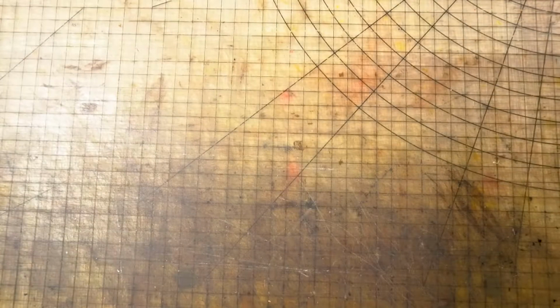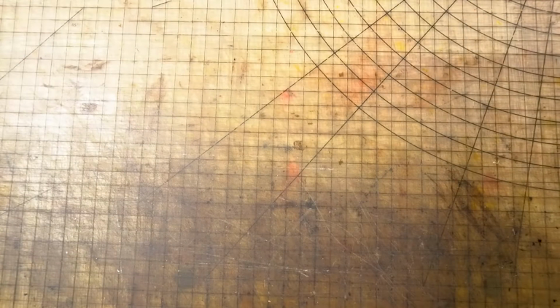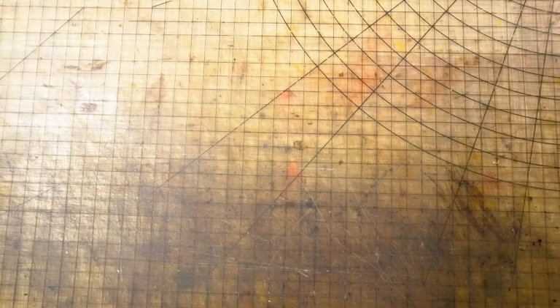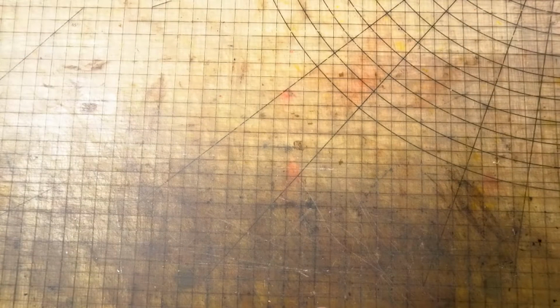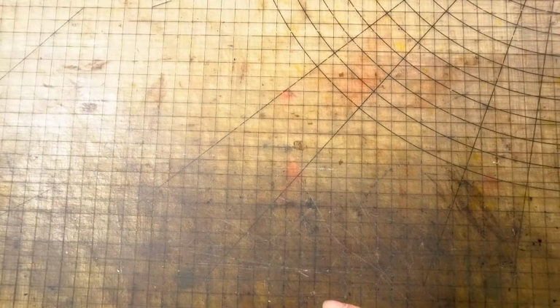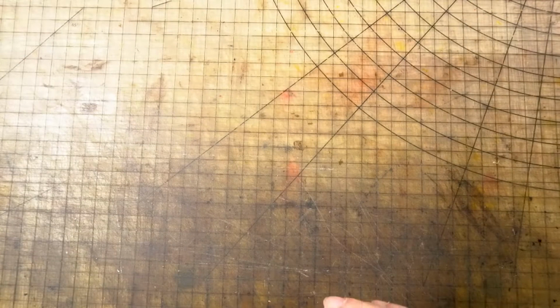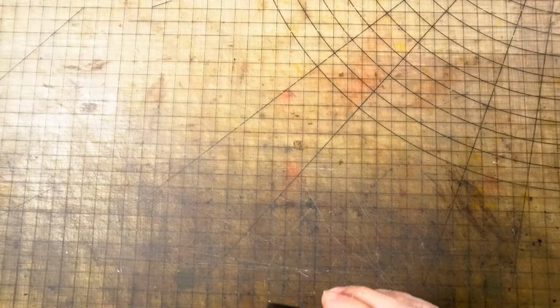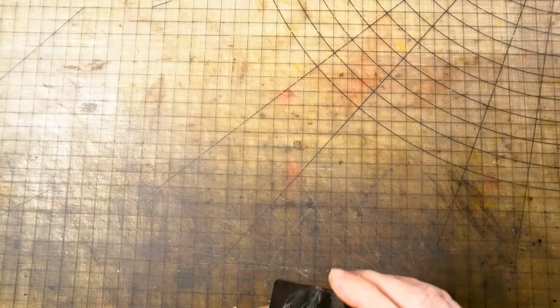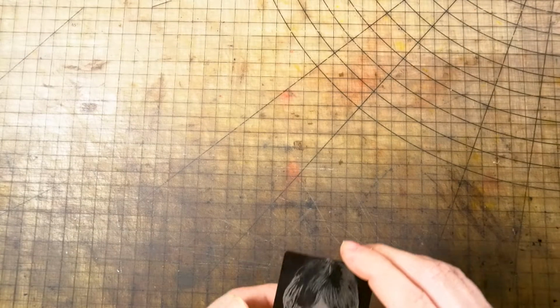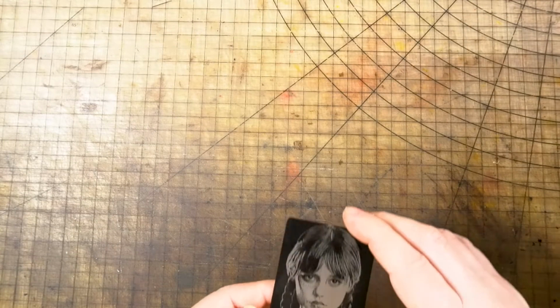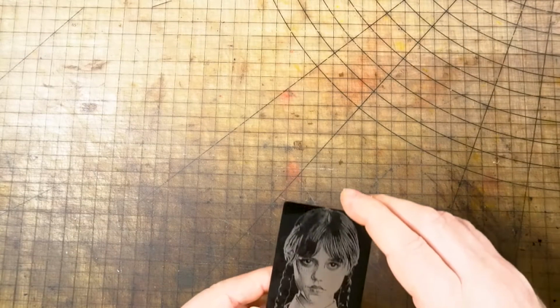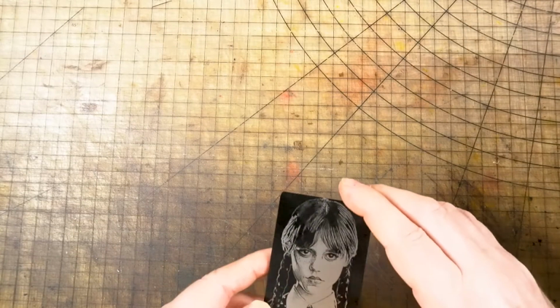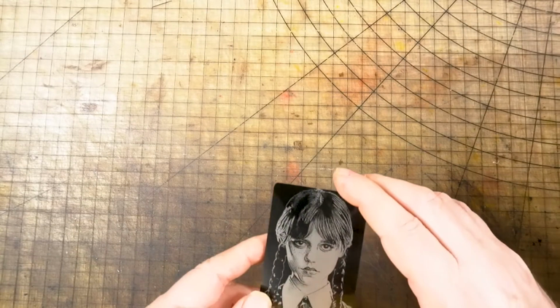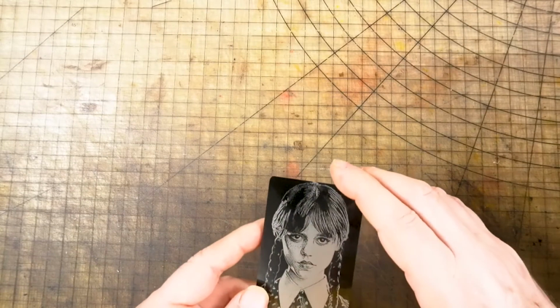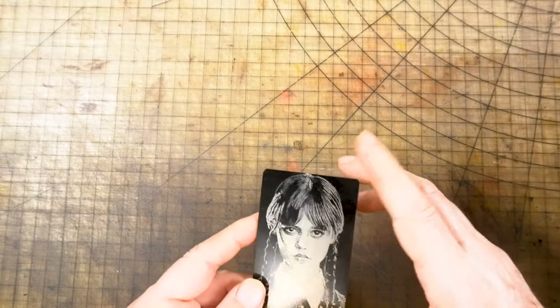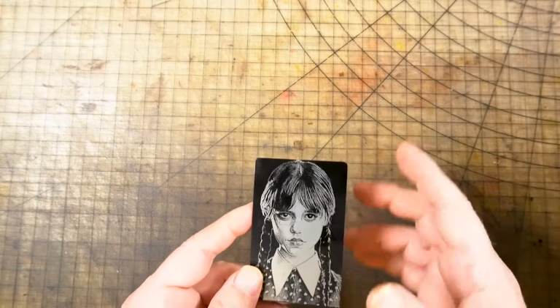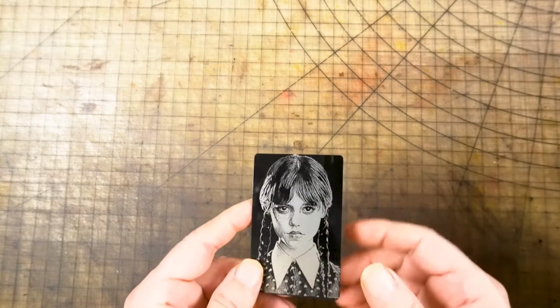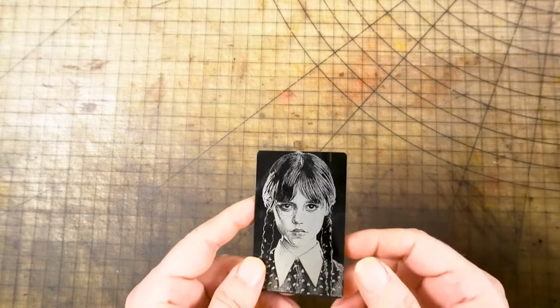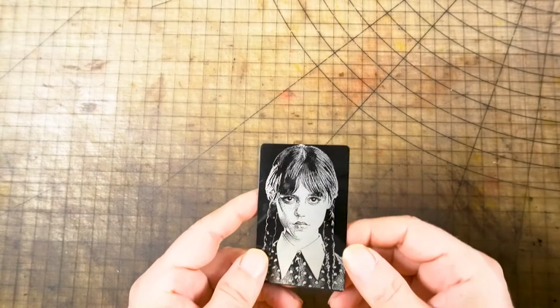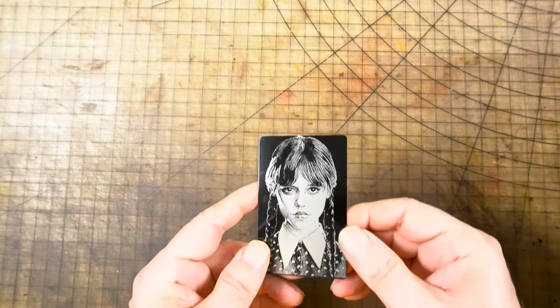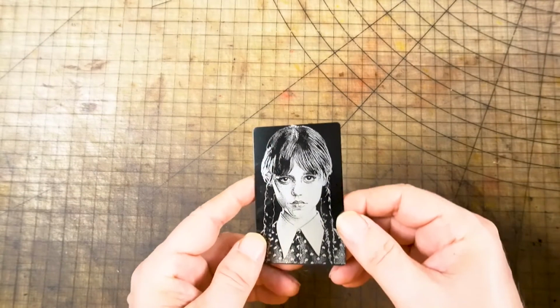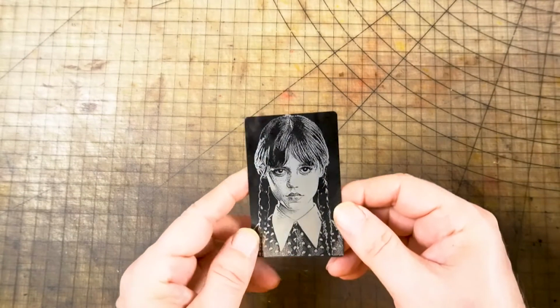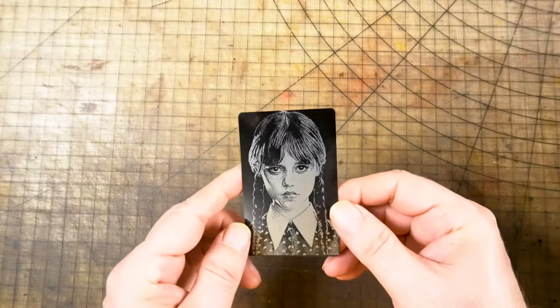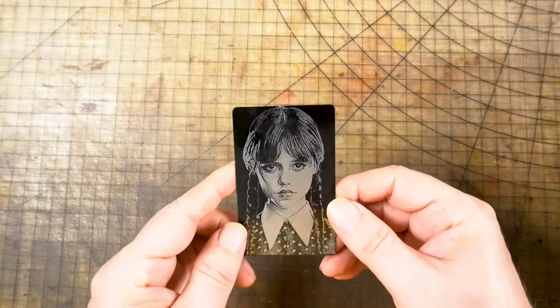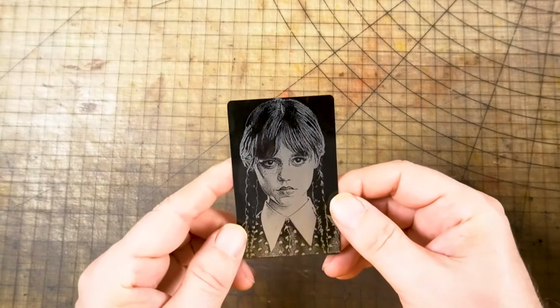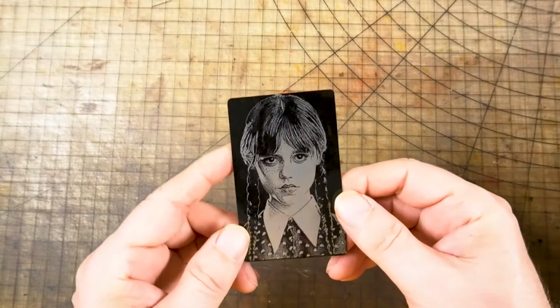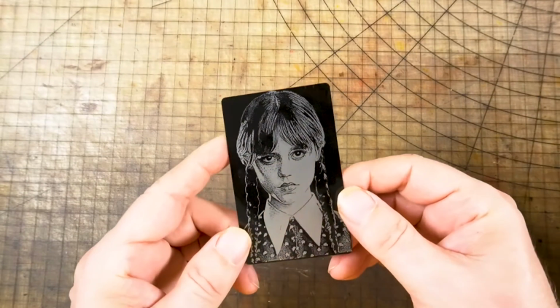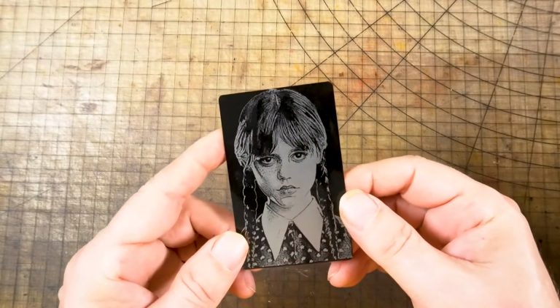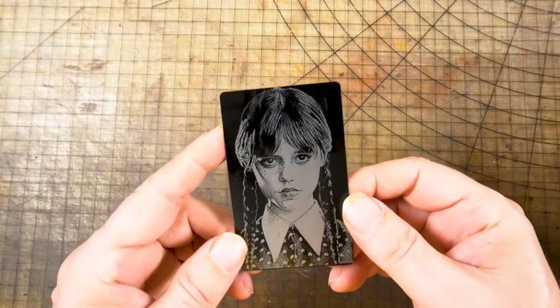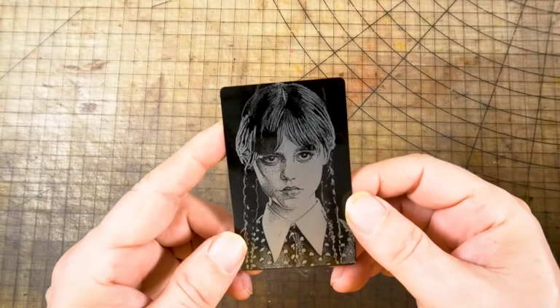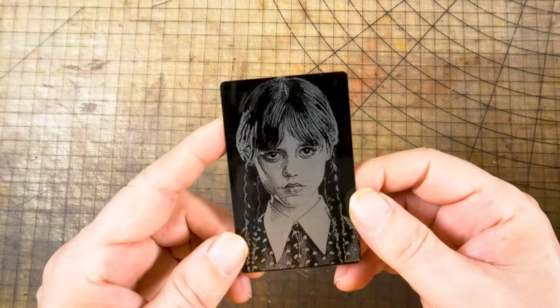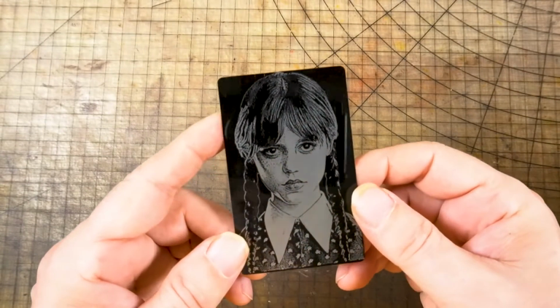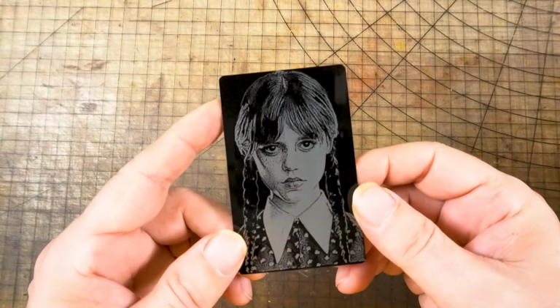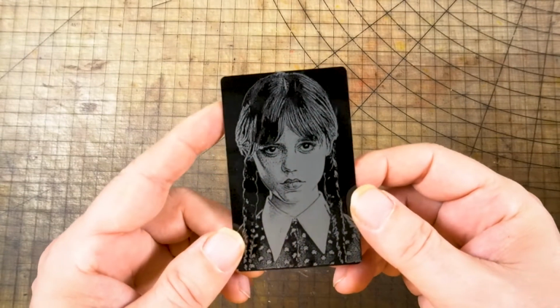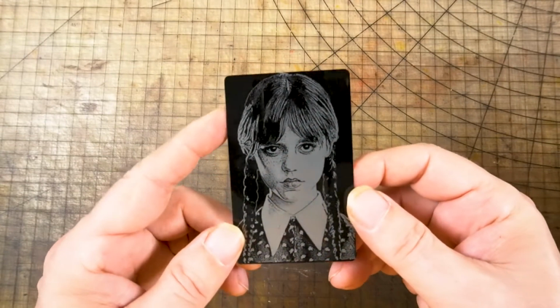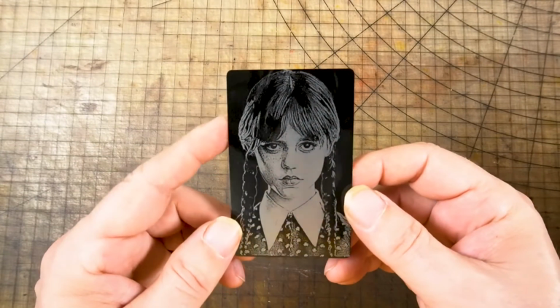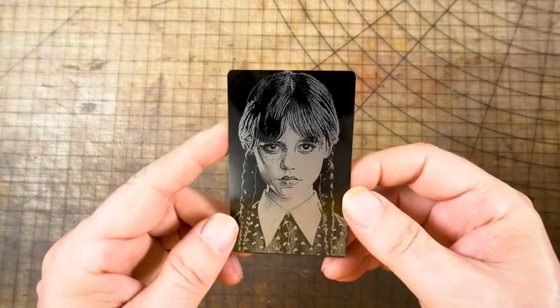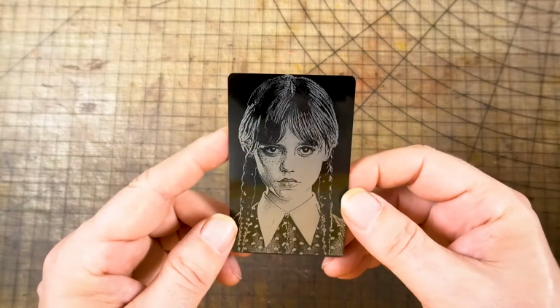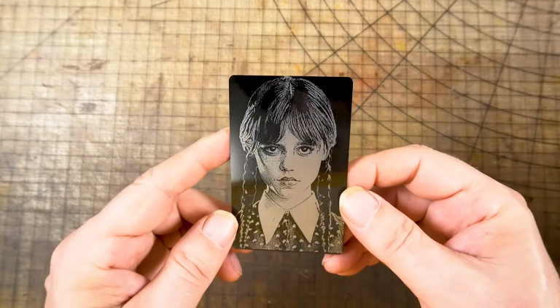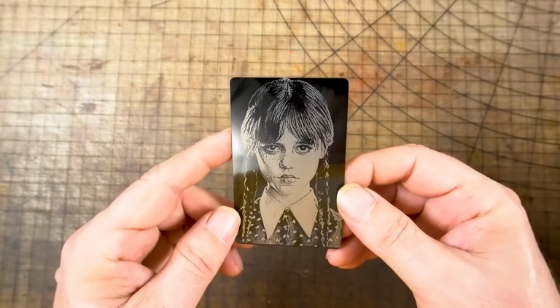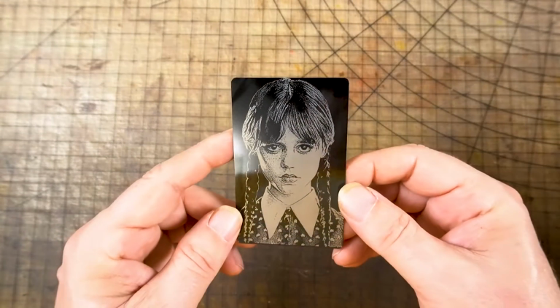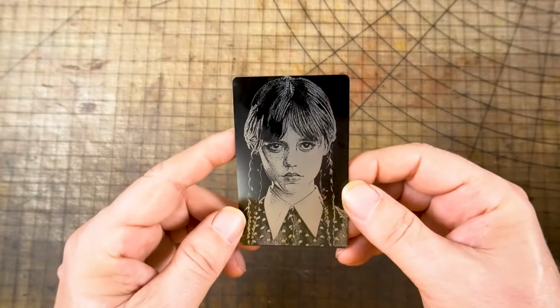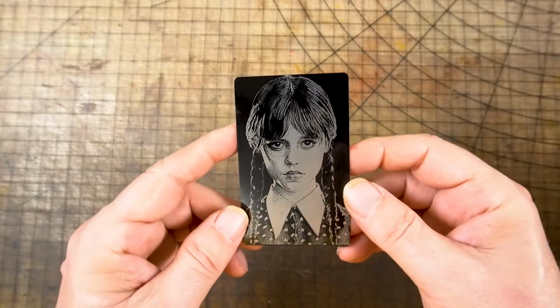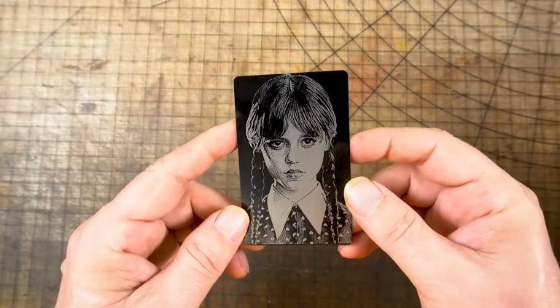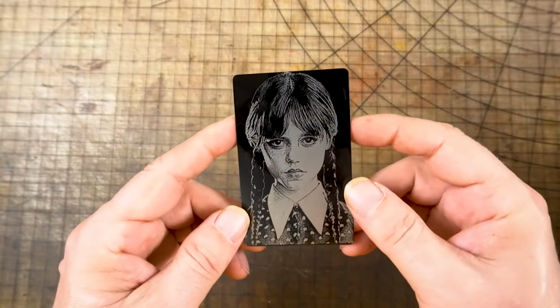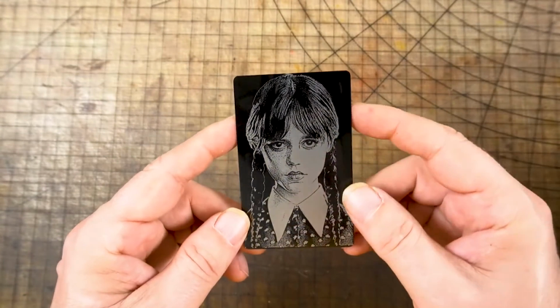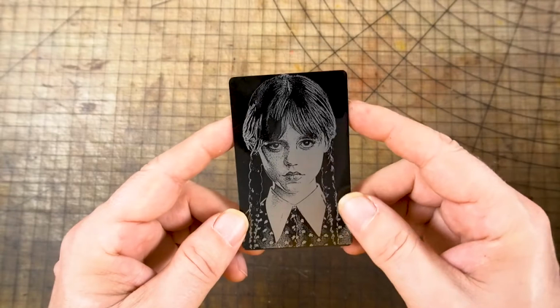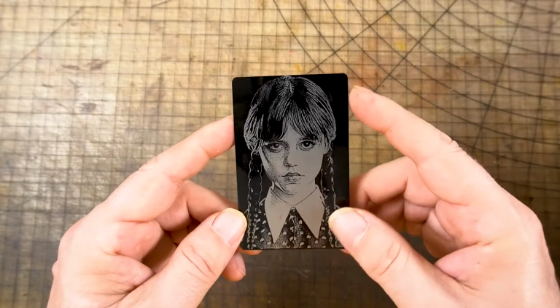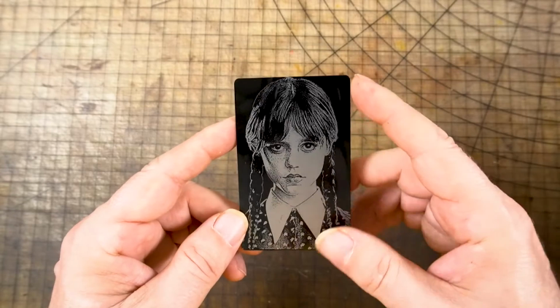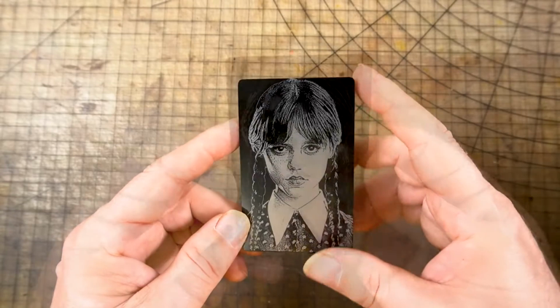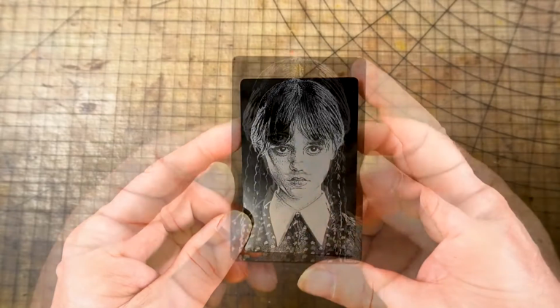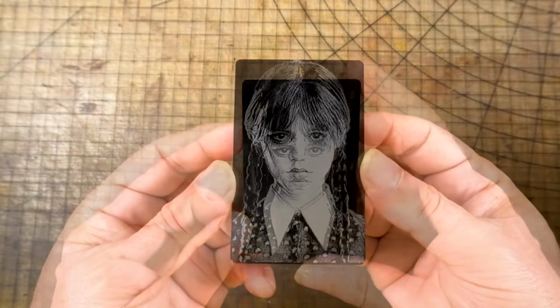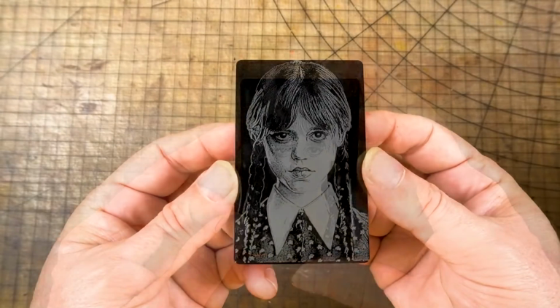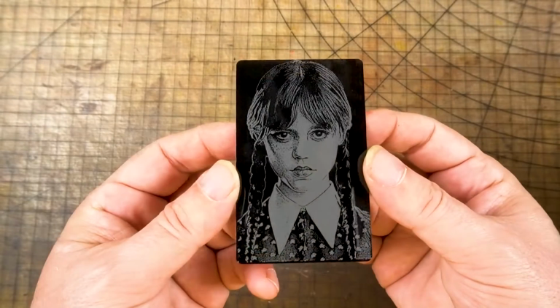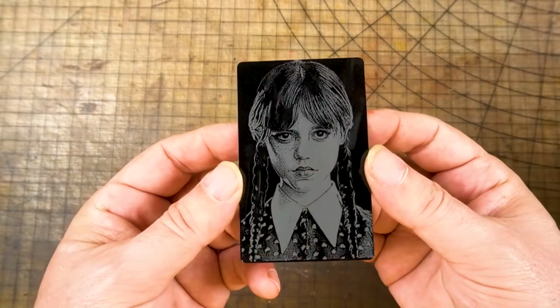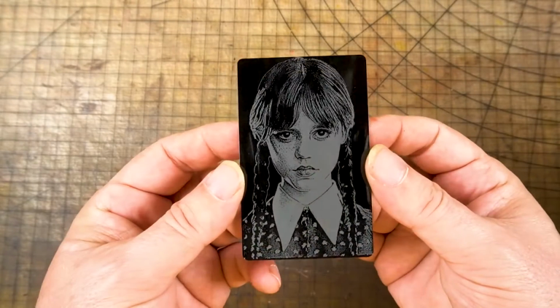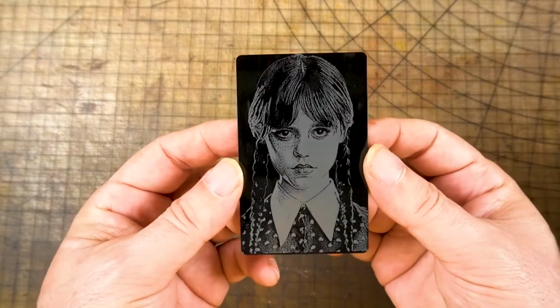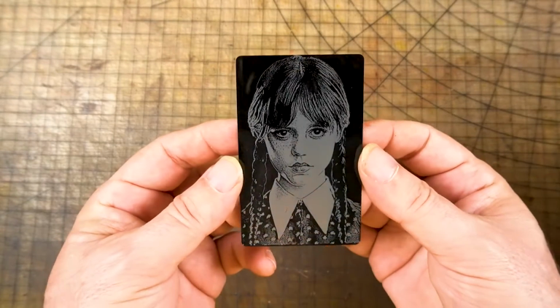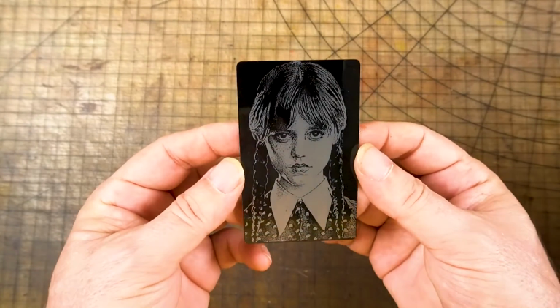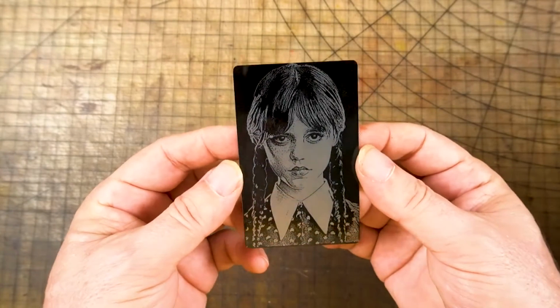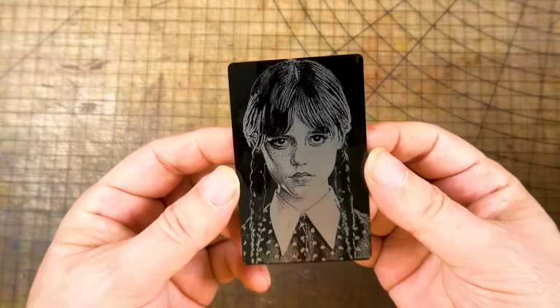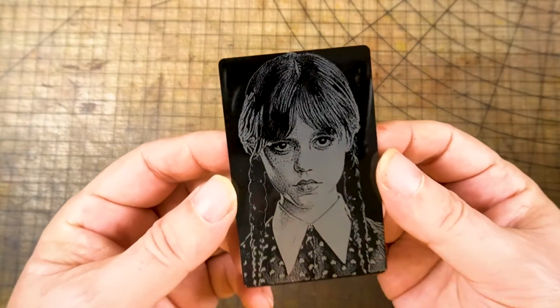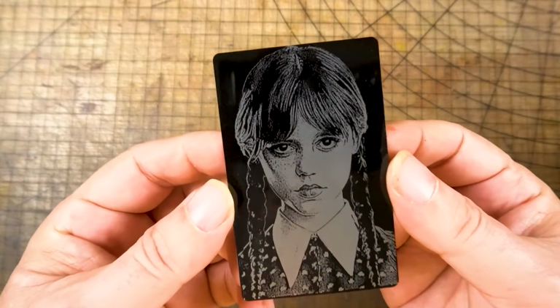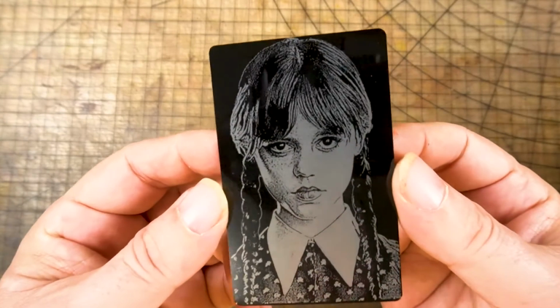I also wanted to see how a photograph would look on a black card. I did this at 6,000 millimeters a minute and 40% power.